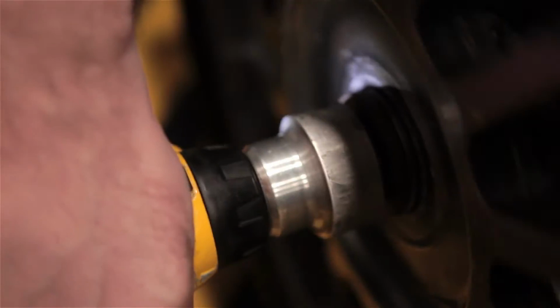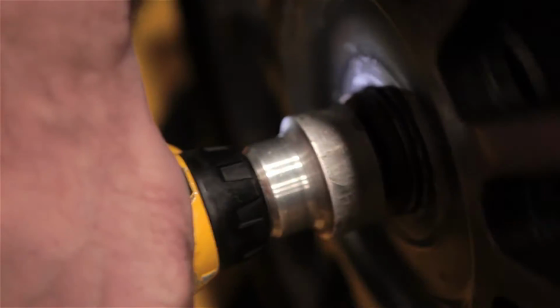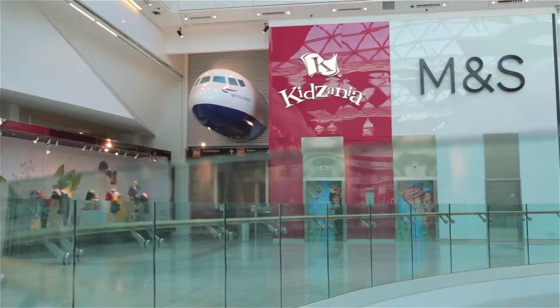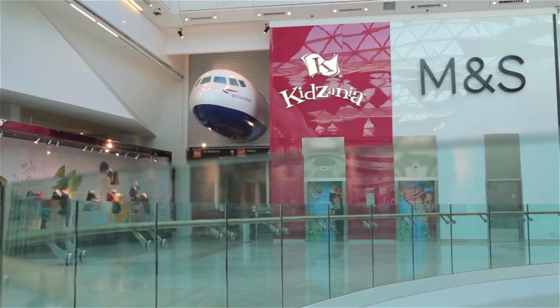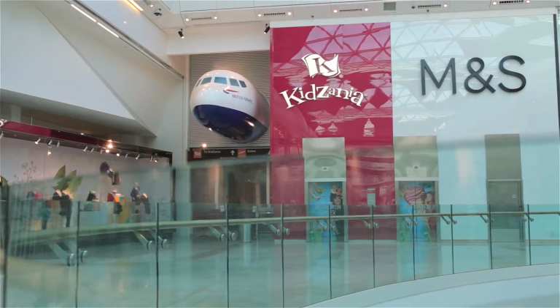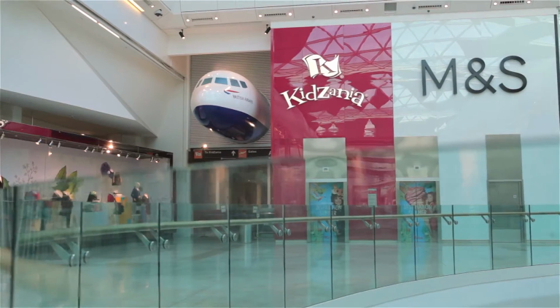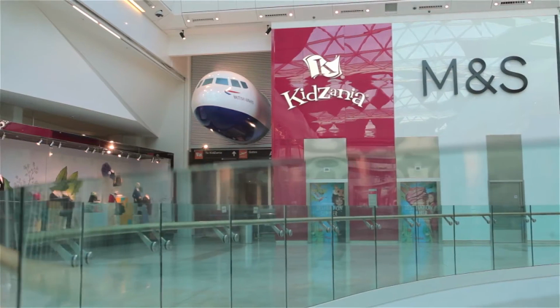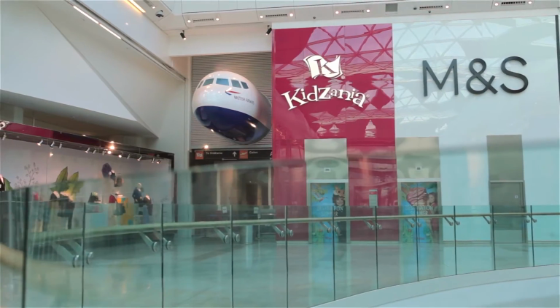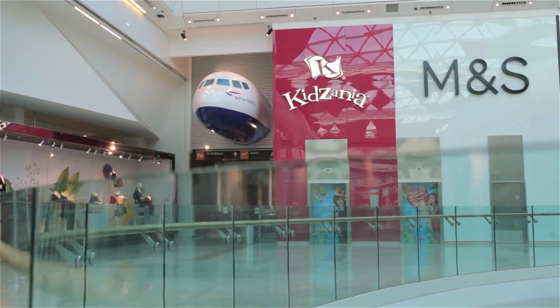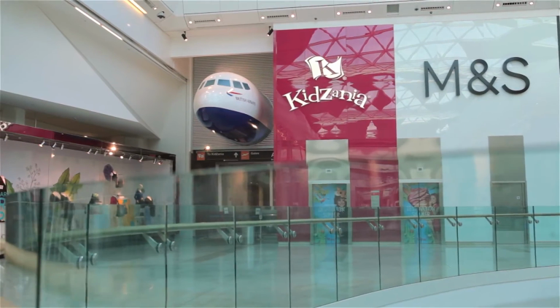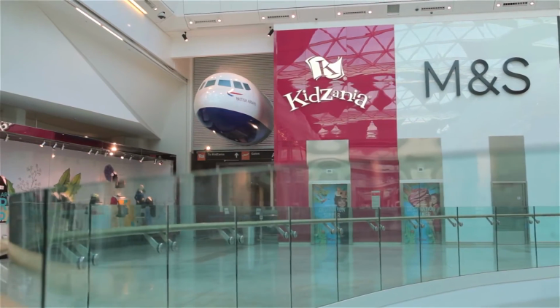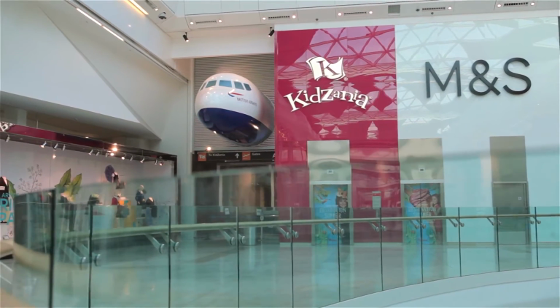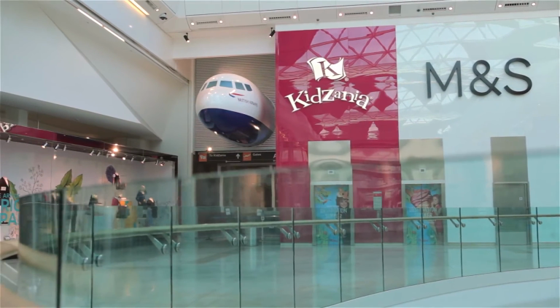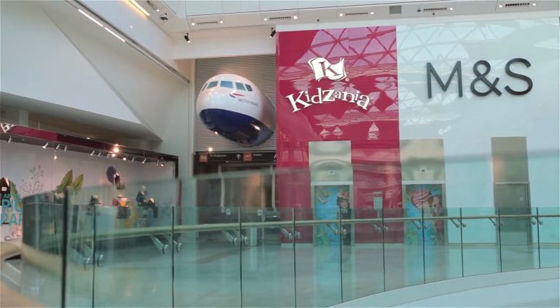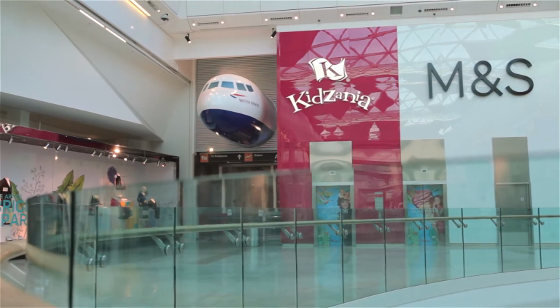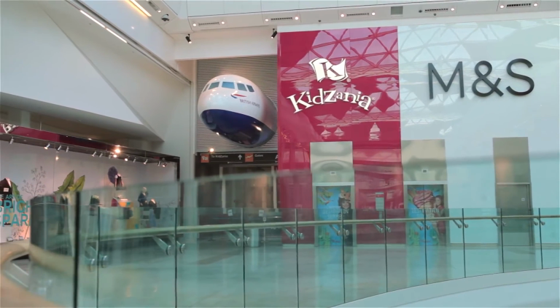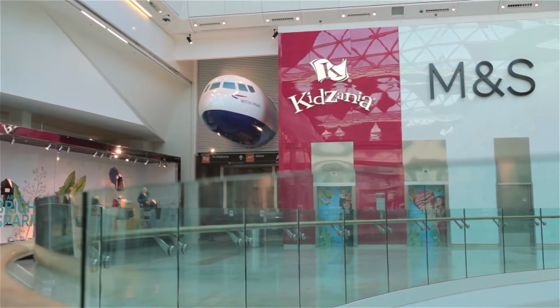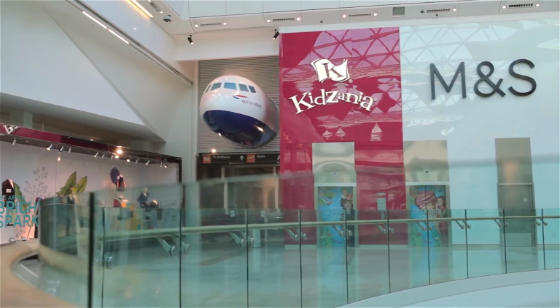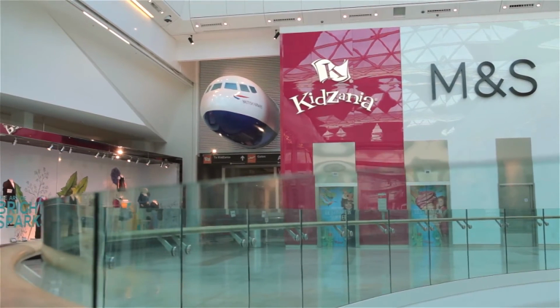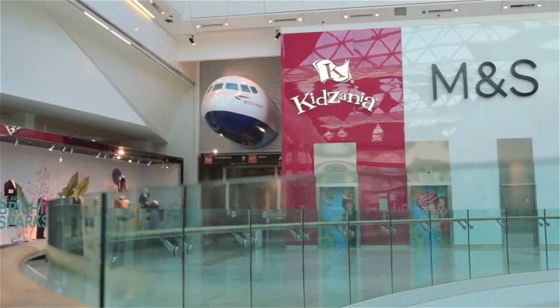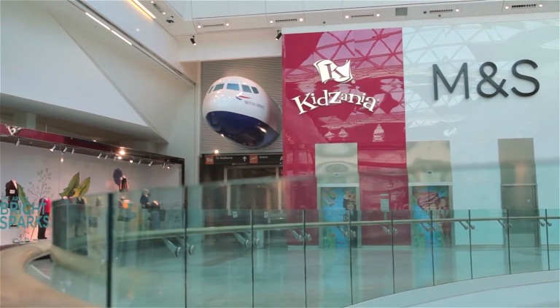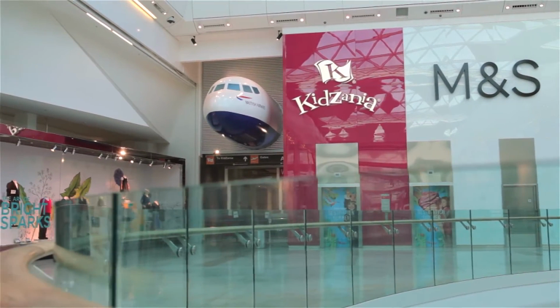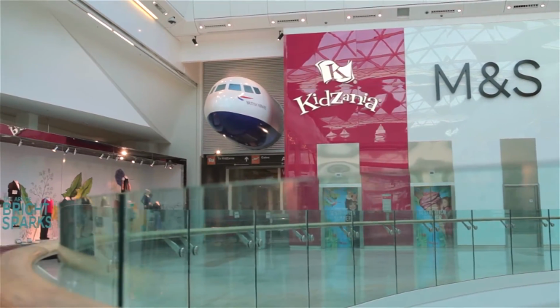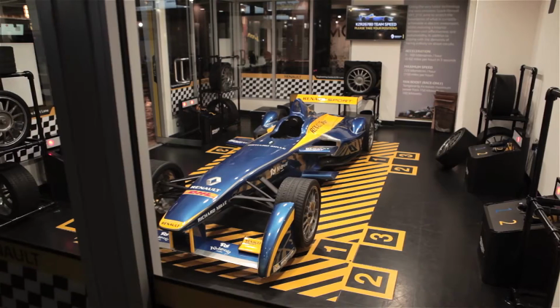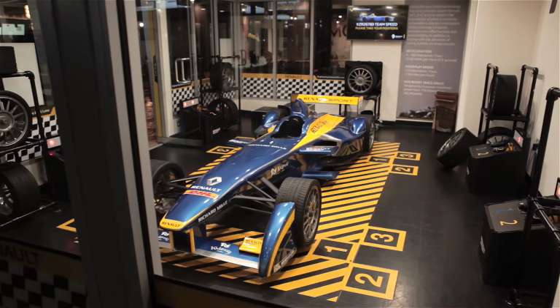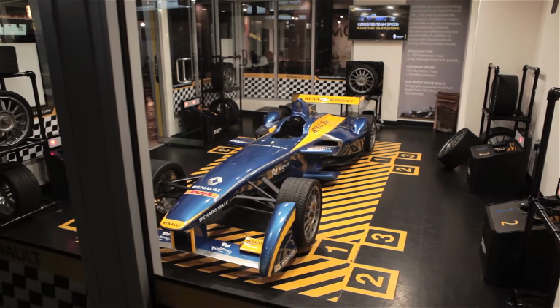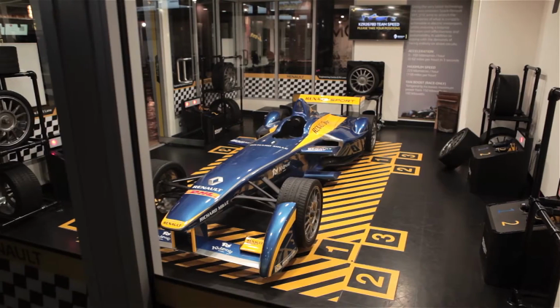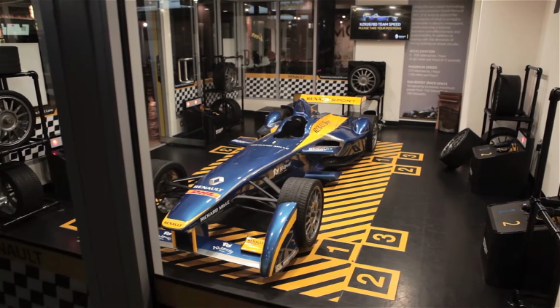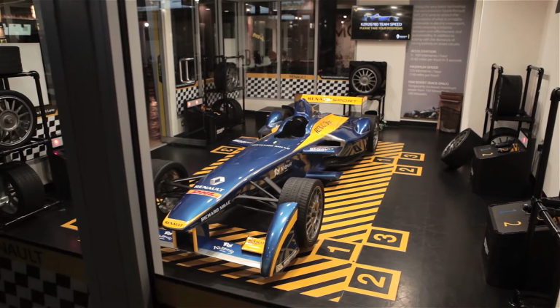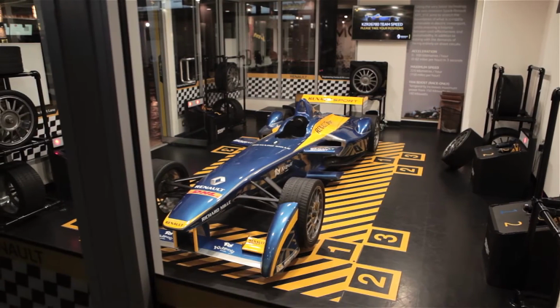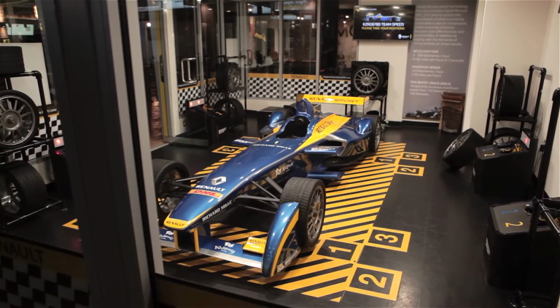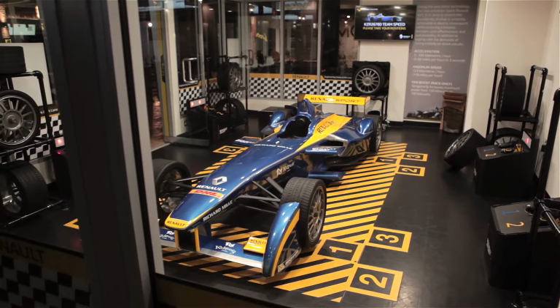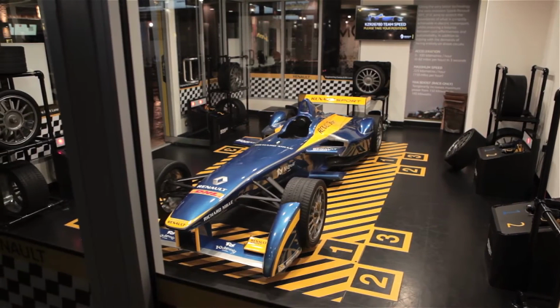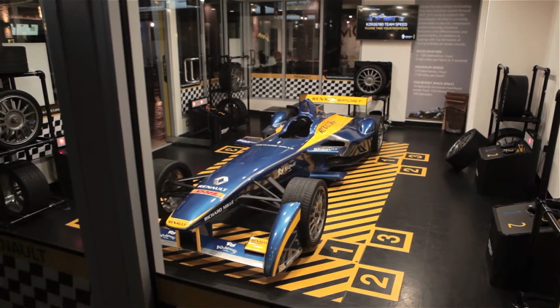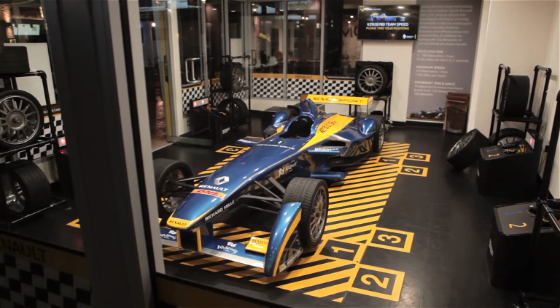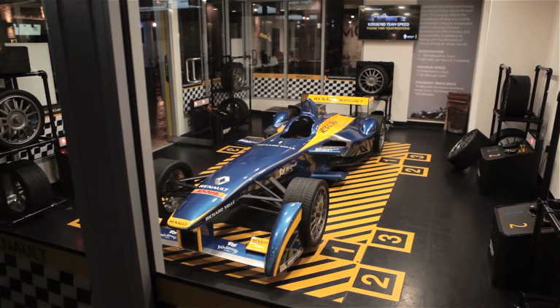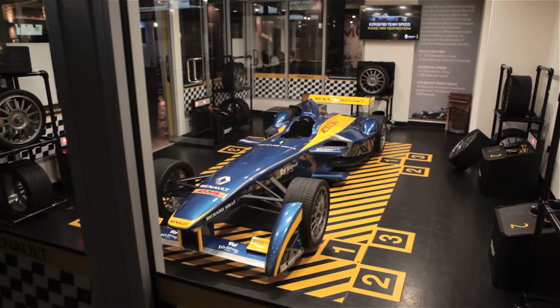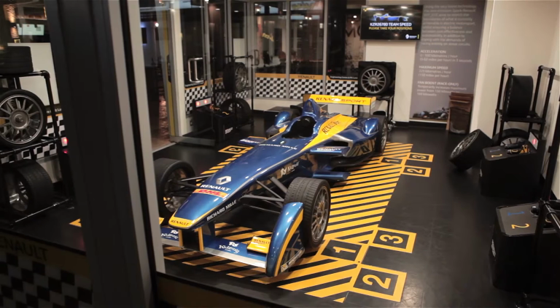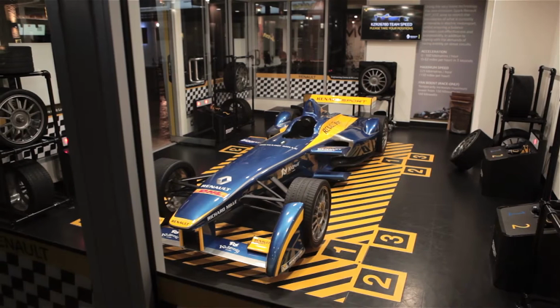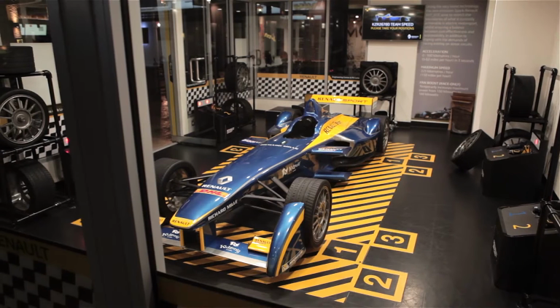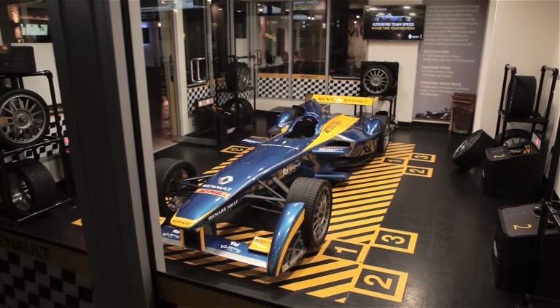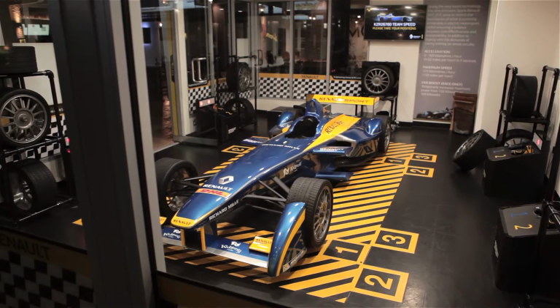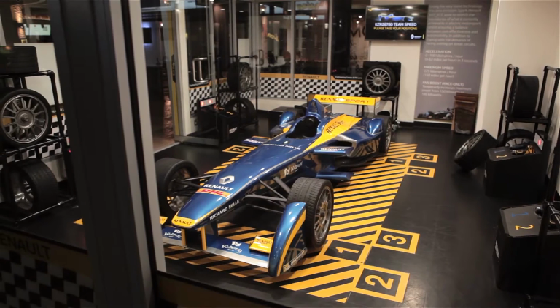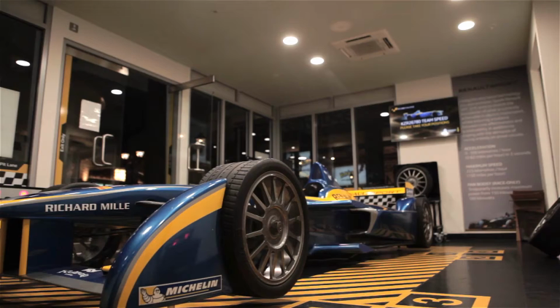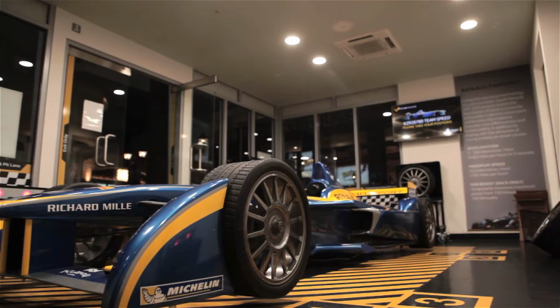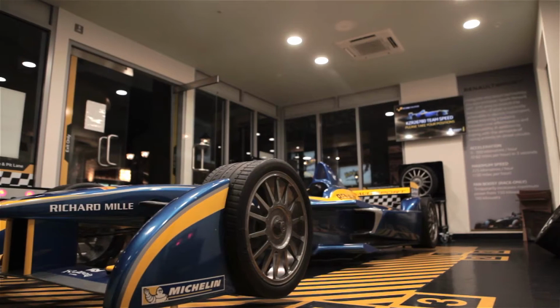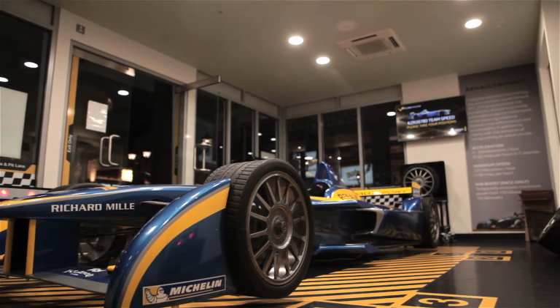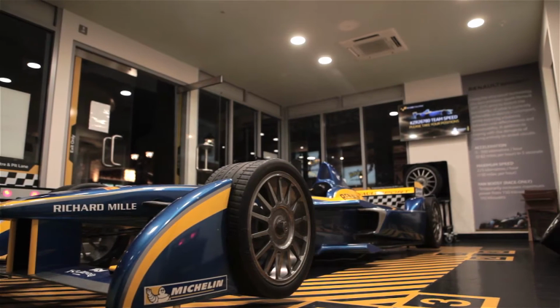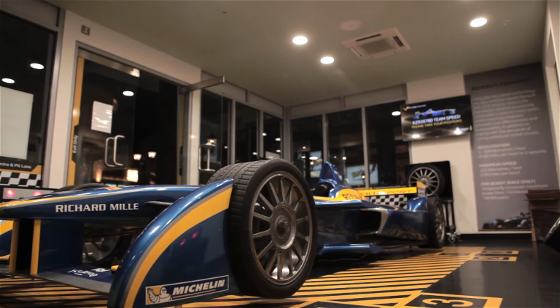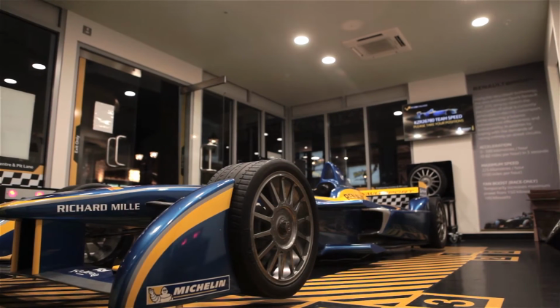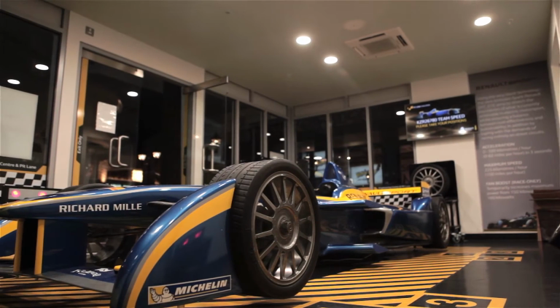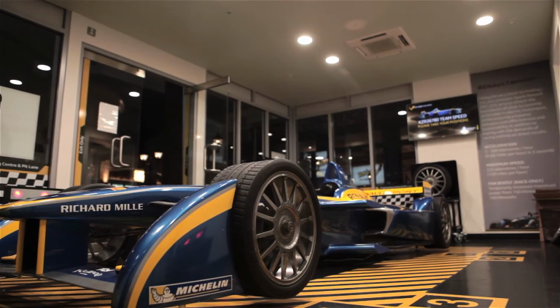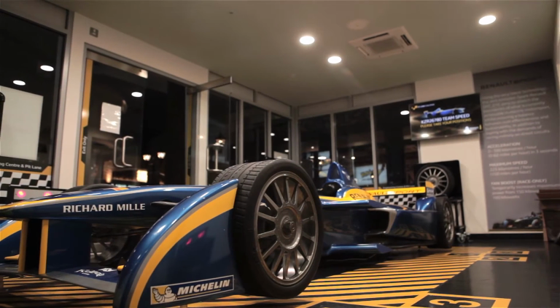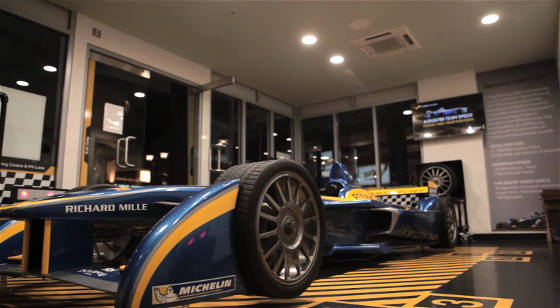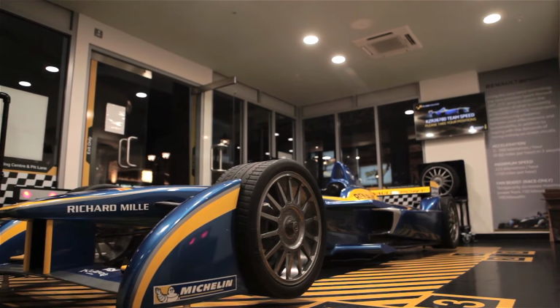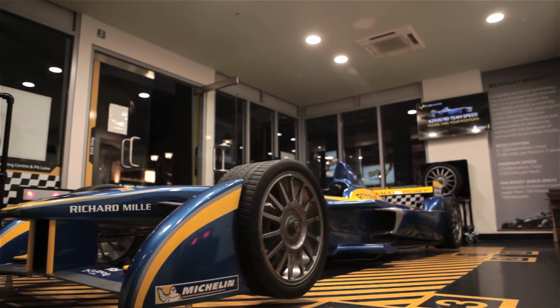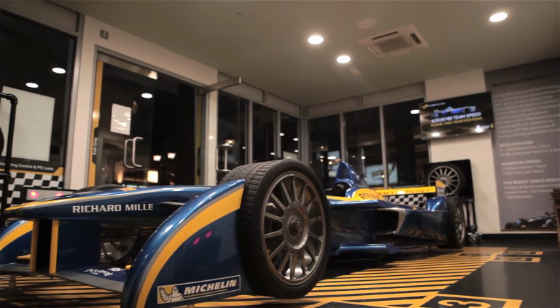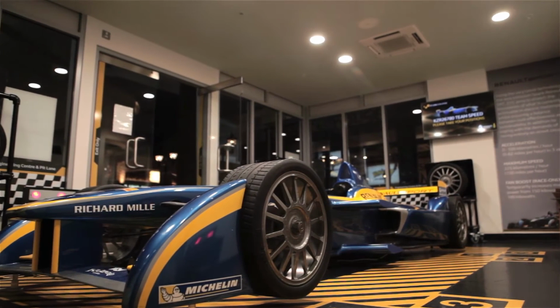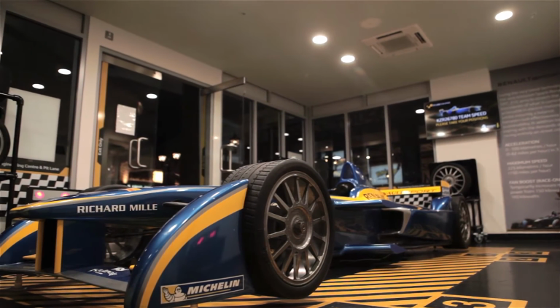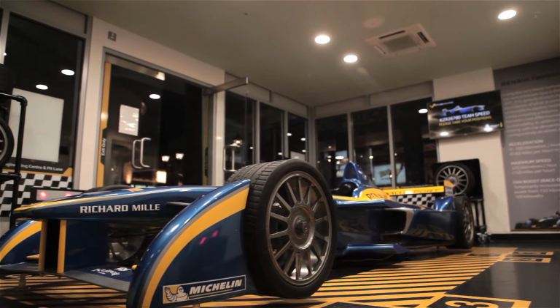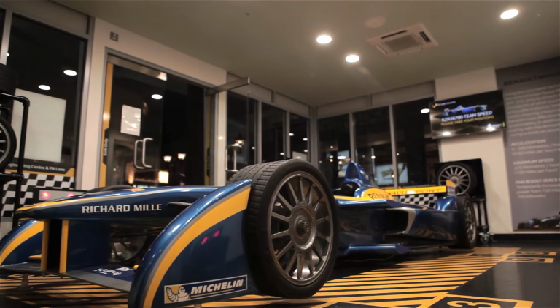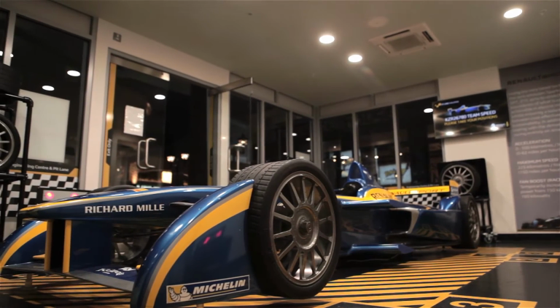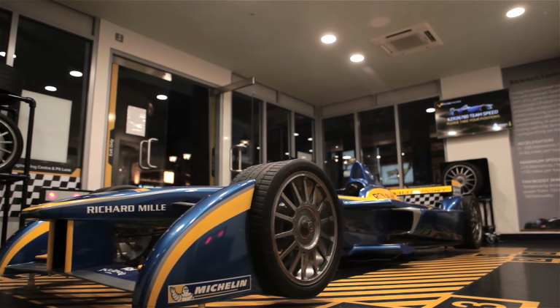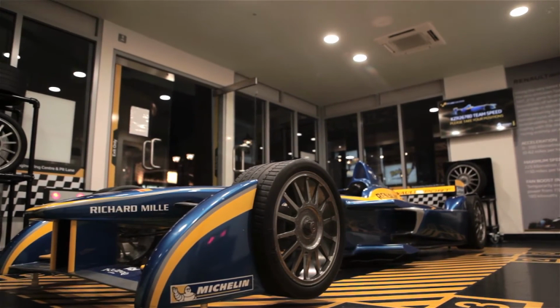As a partner of Kidzania, Renault created the Engineering Centre and Pitlane Experience in Kidzania London.